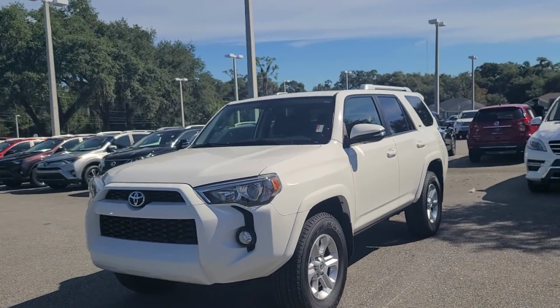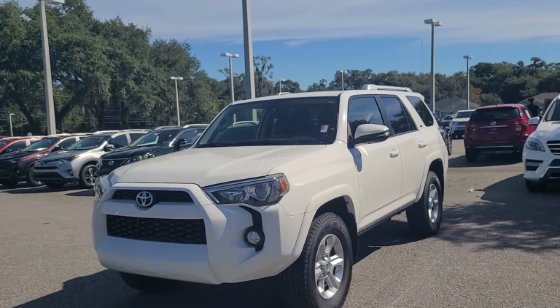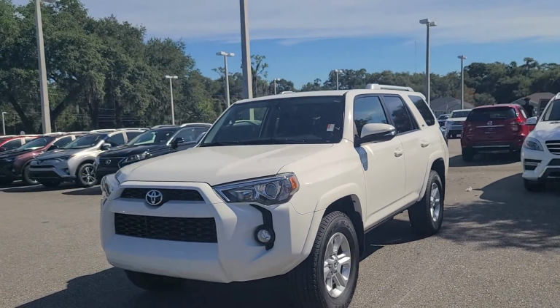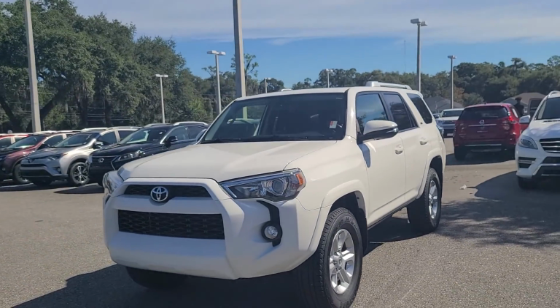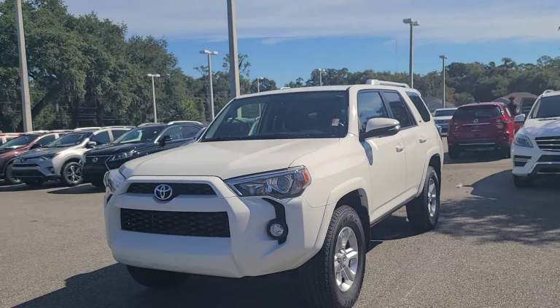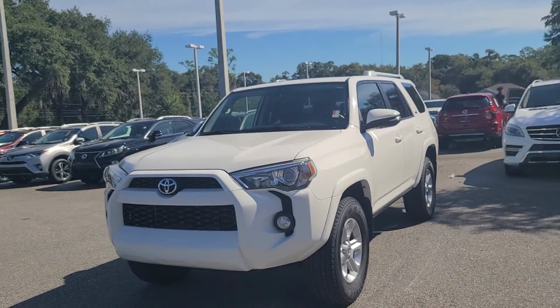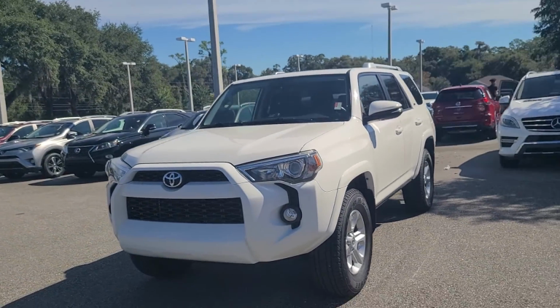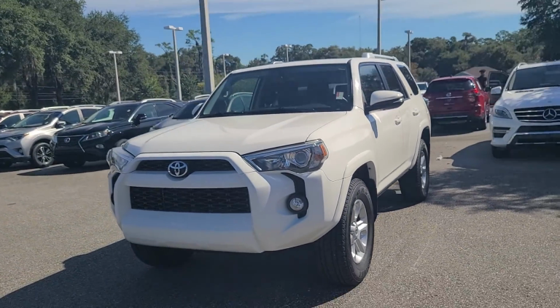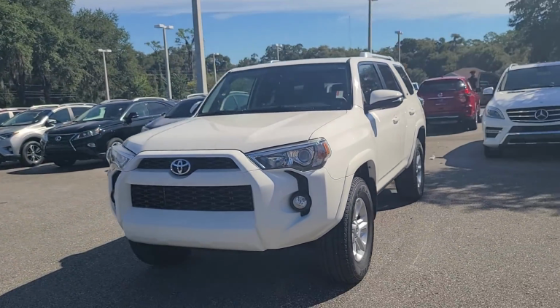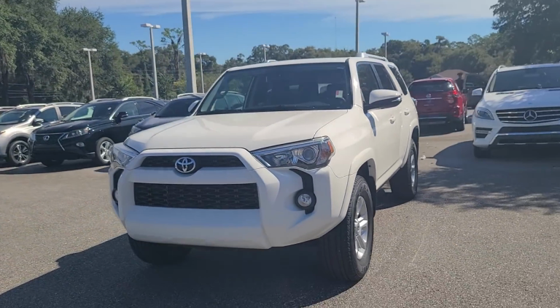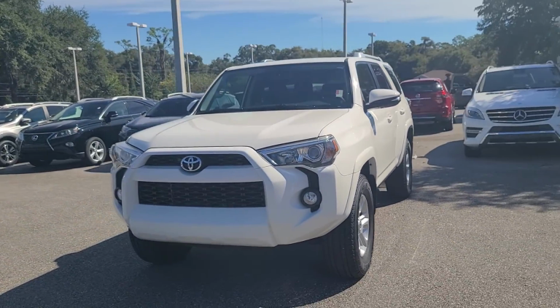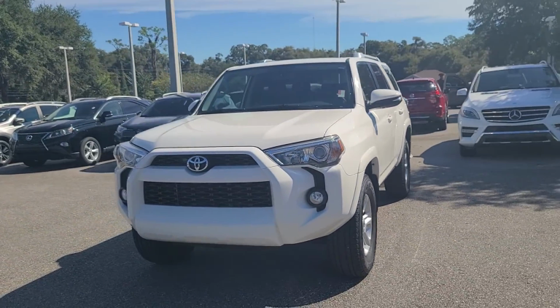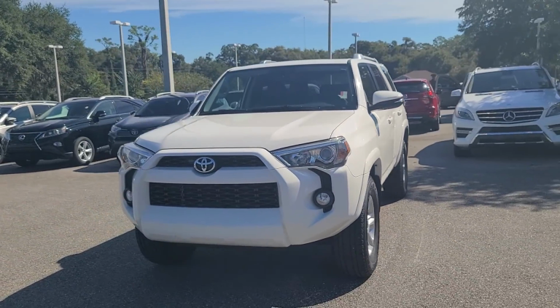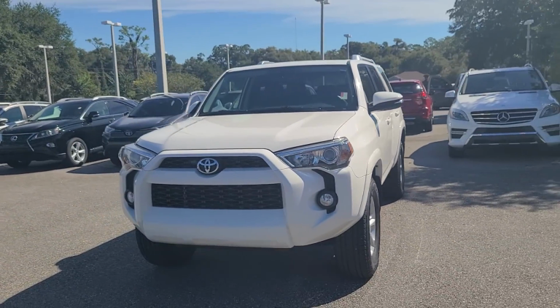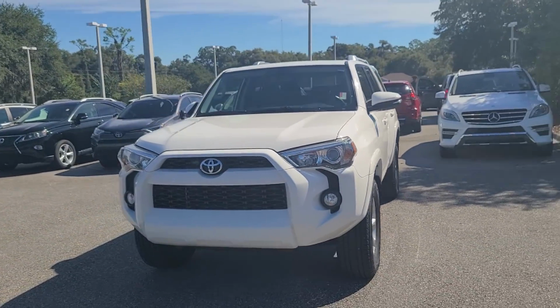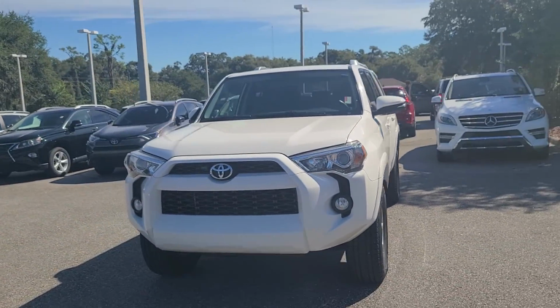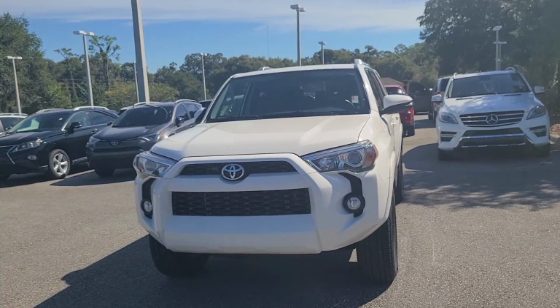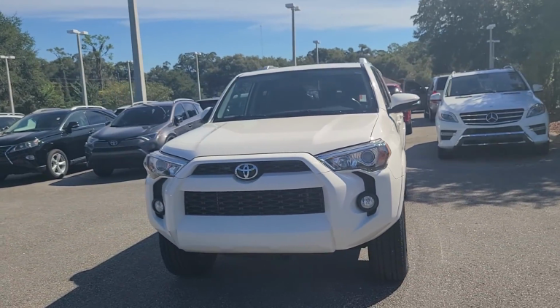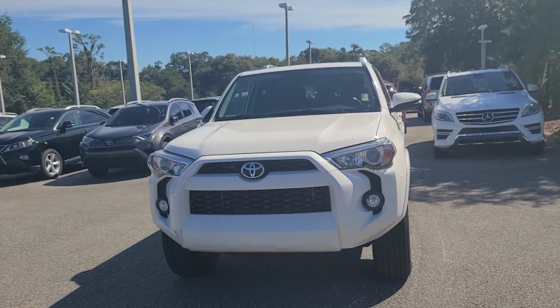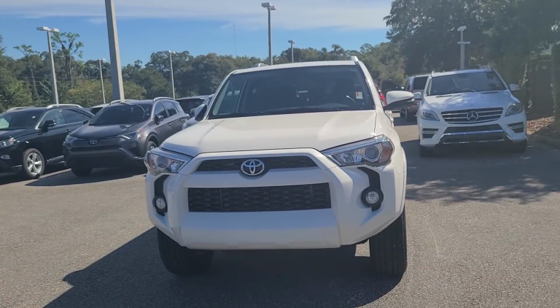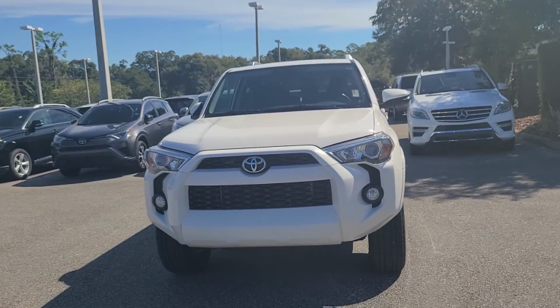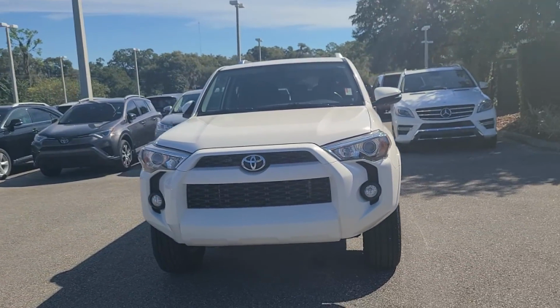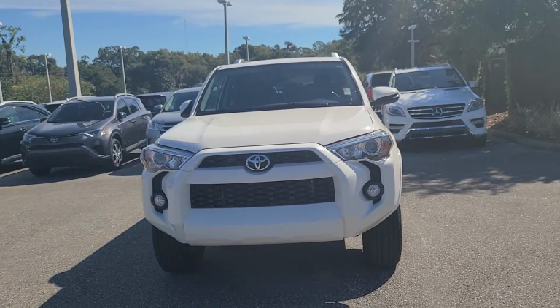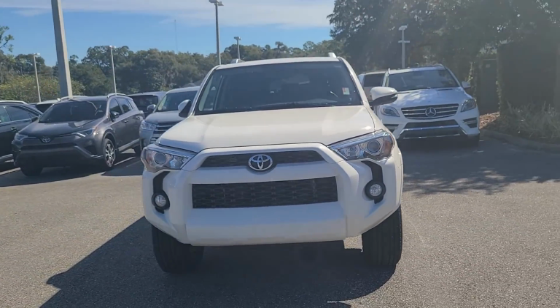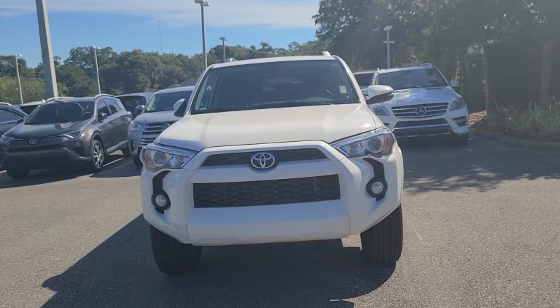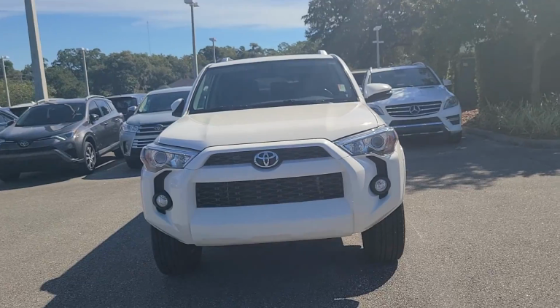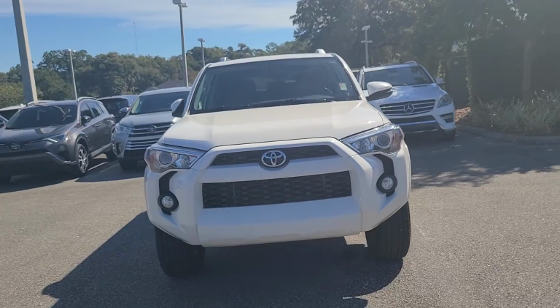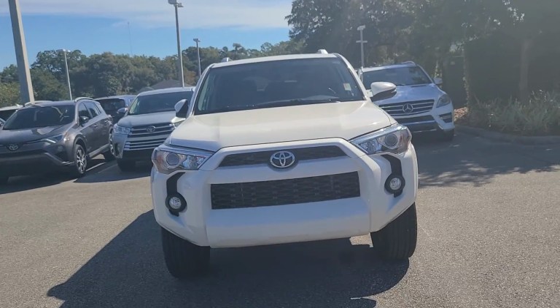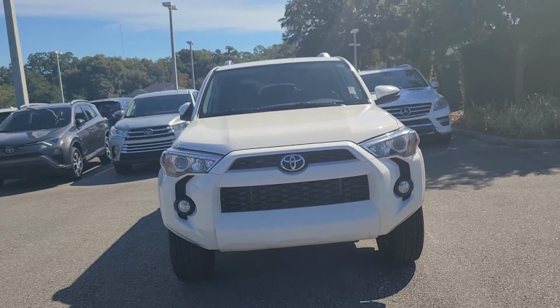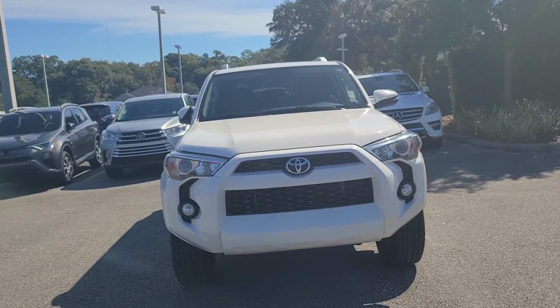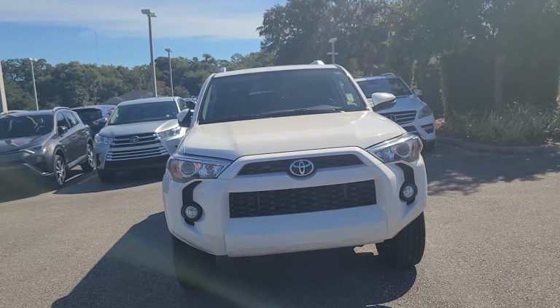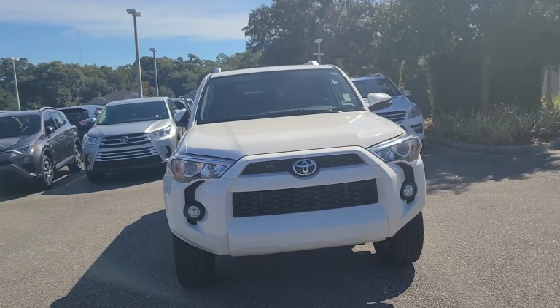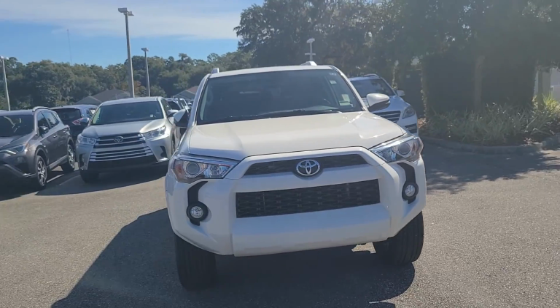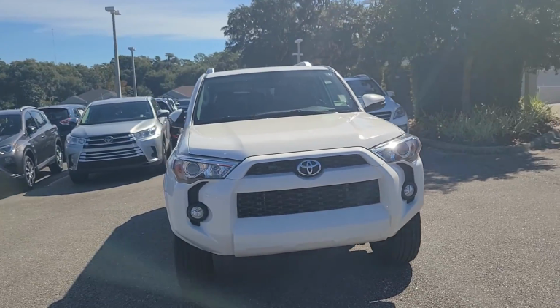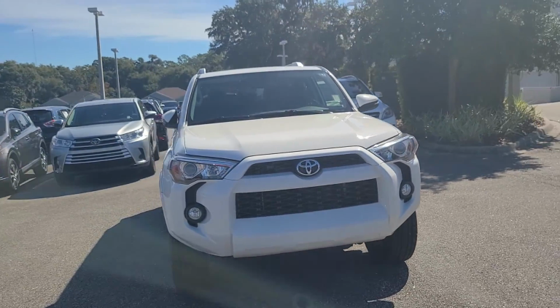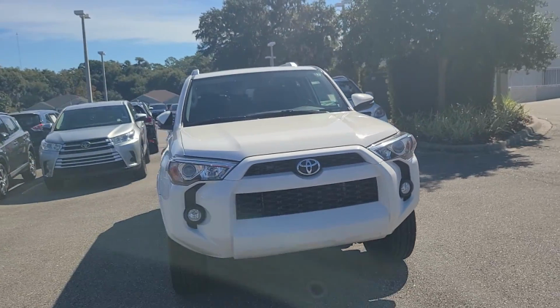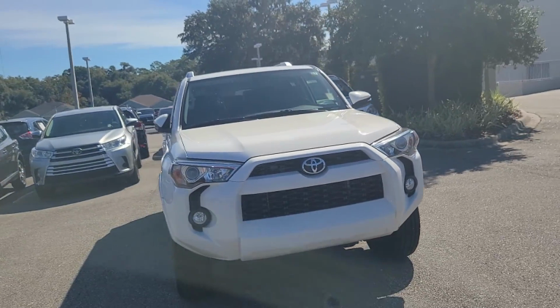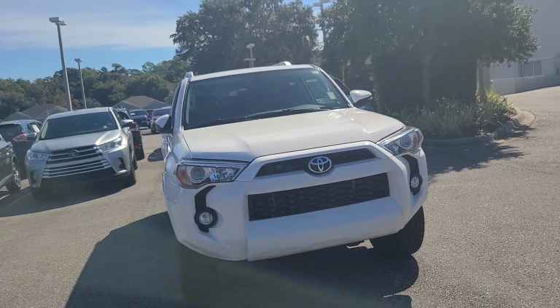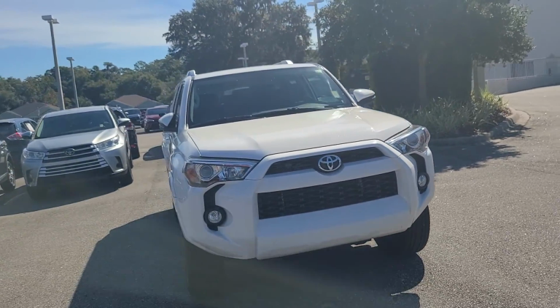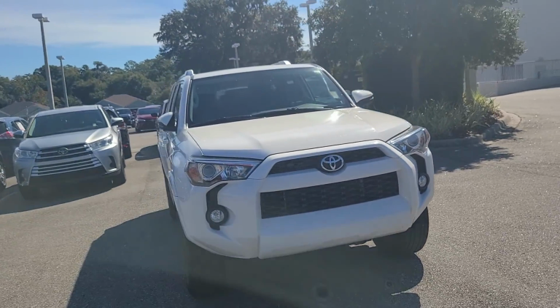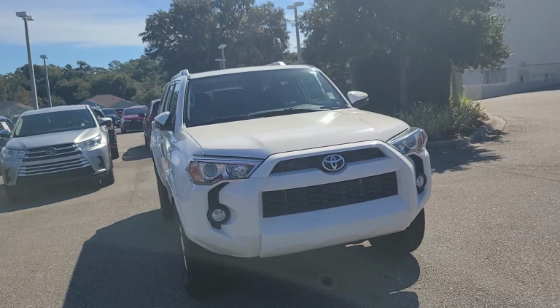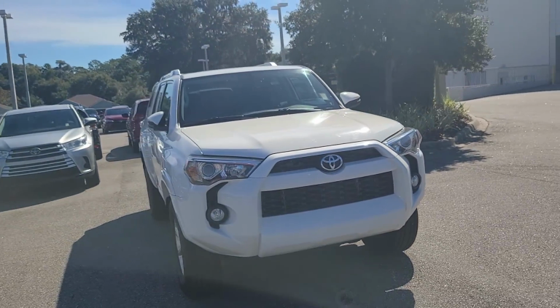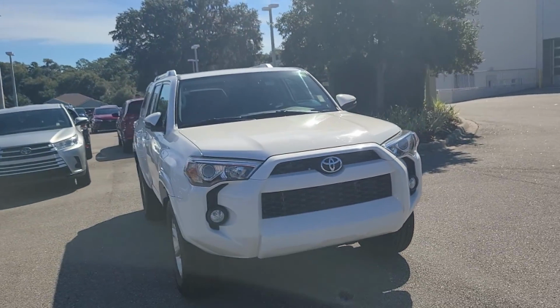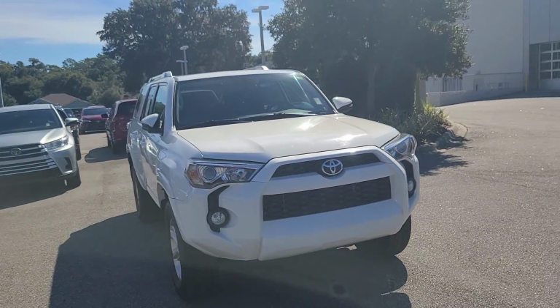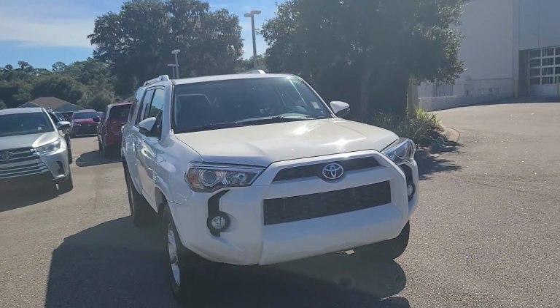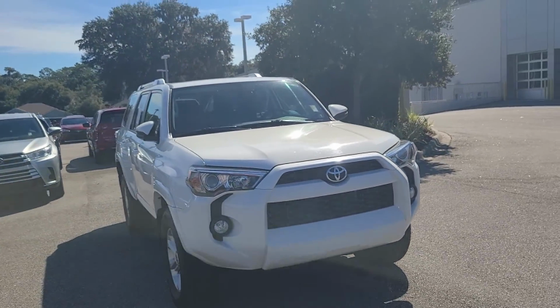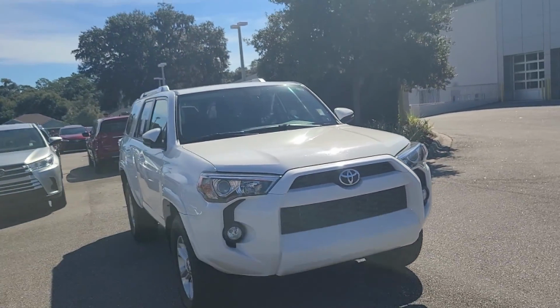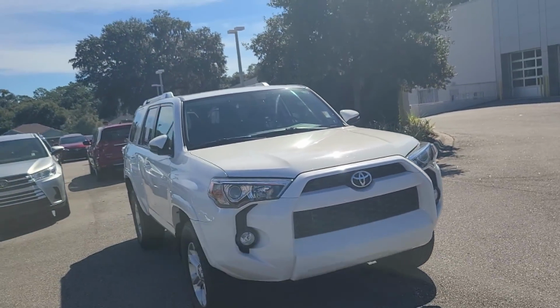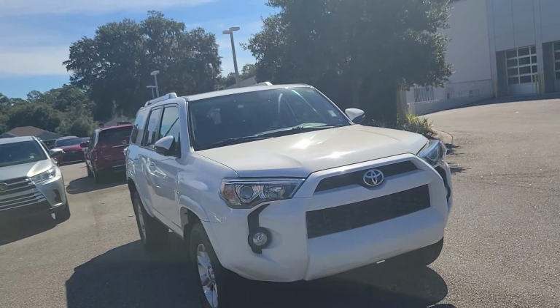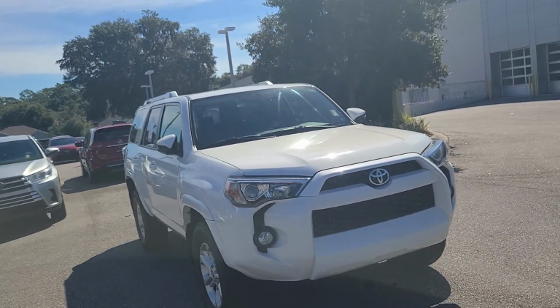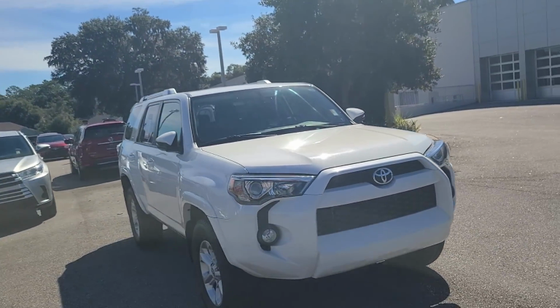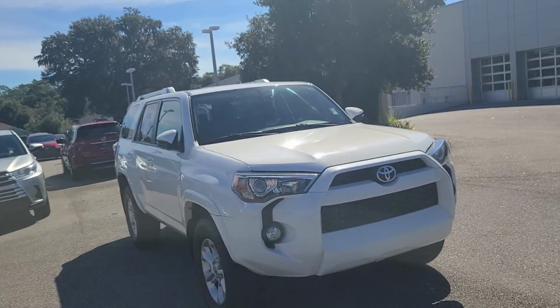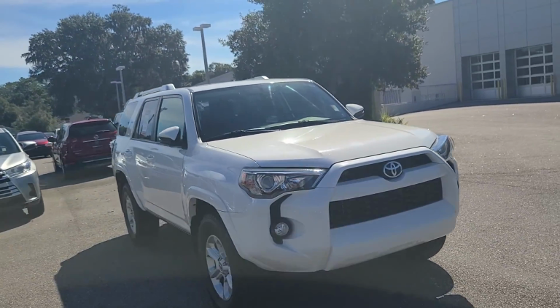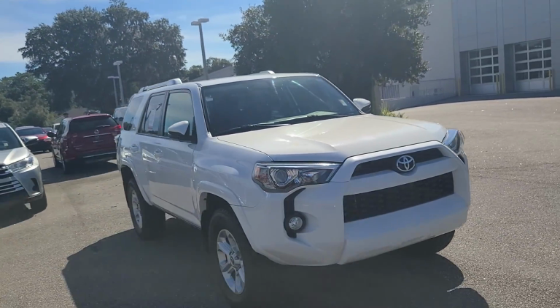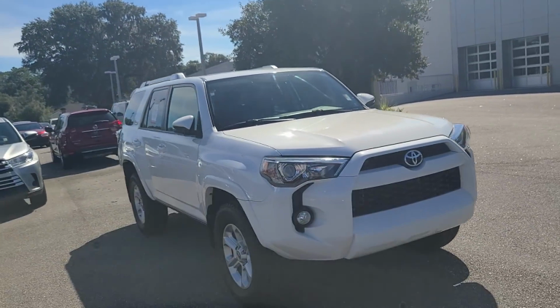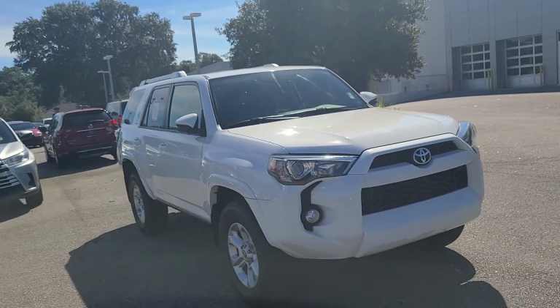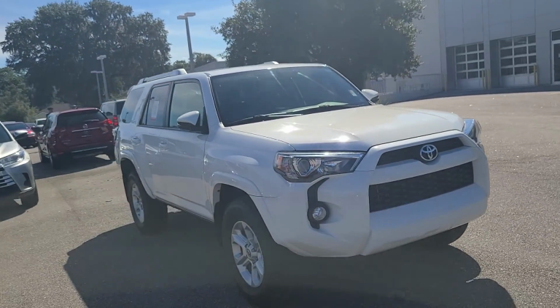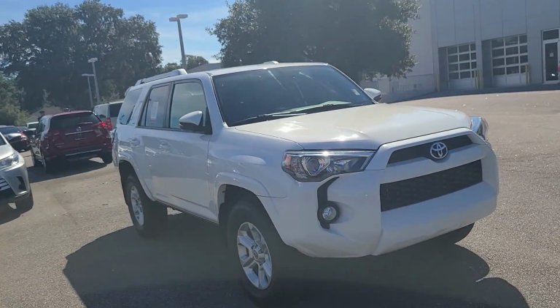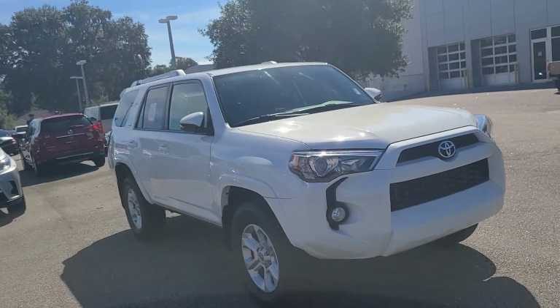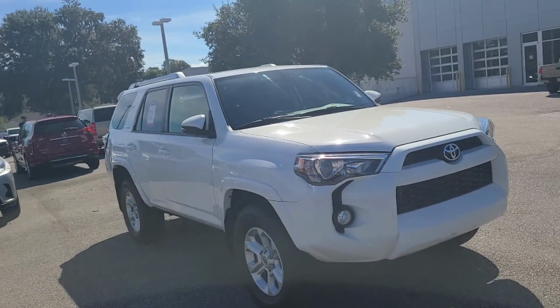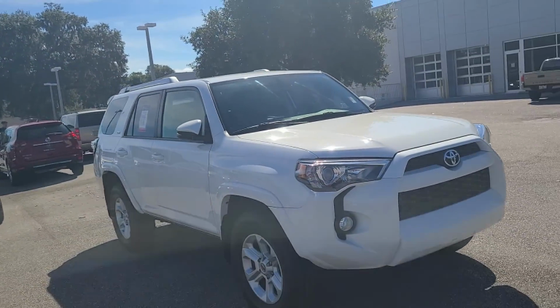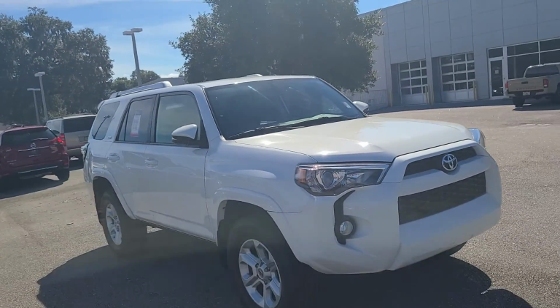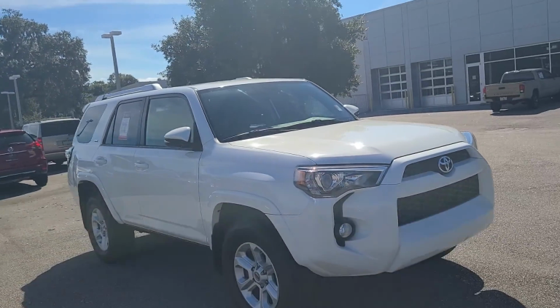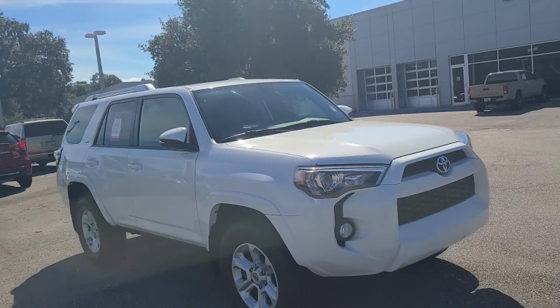Let's give you a full walk-around here. I mean, it's in pristine condition. Absolutely gorgeous.